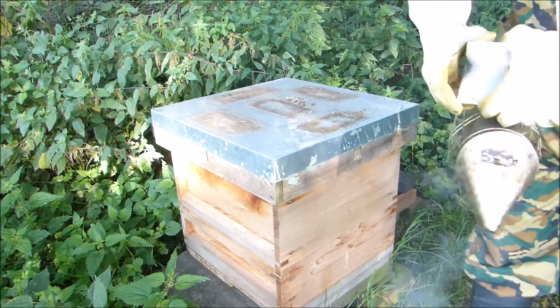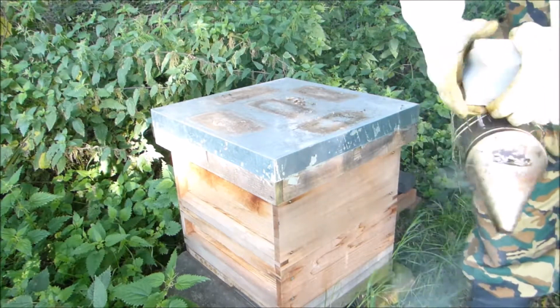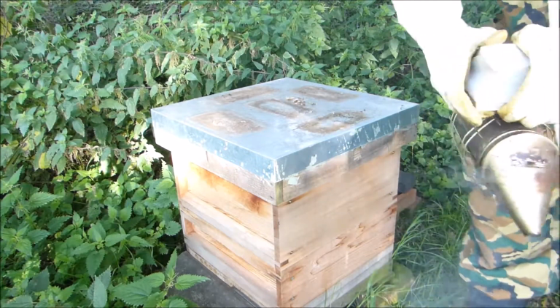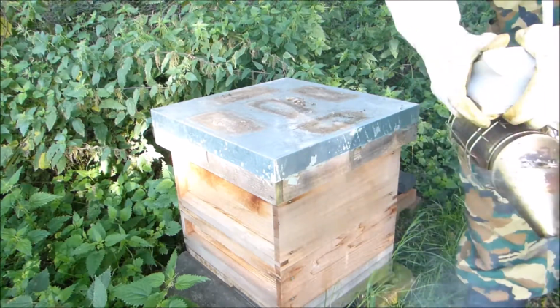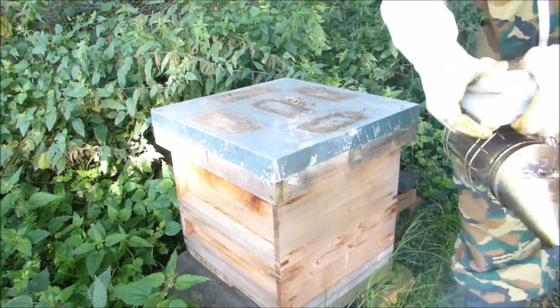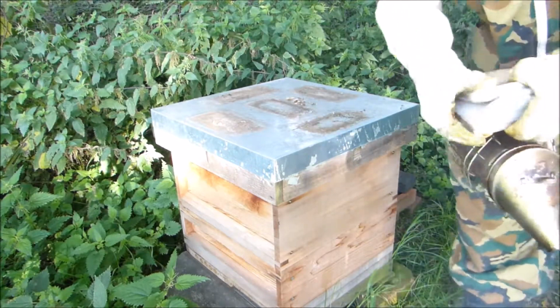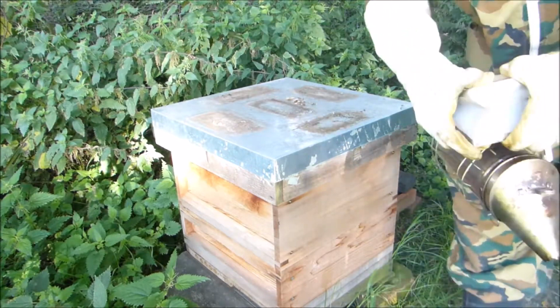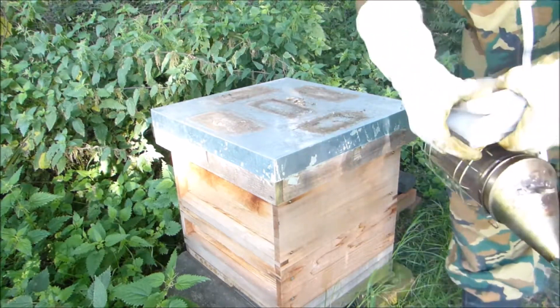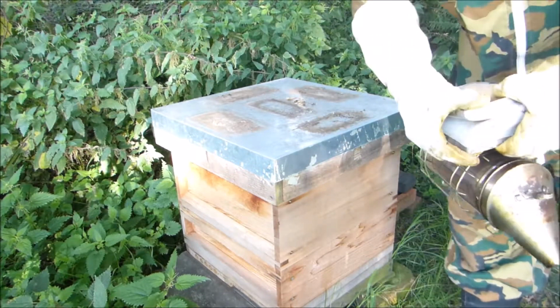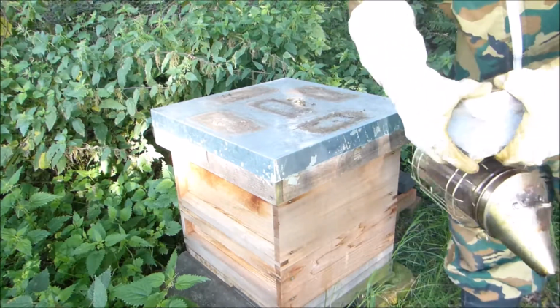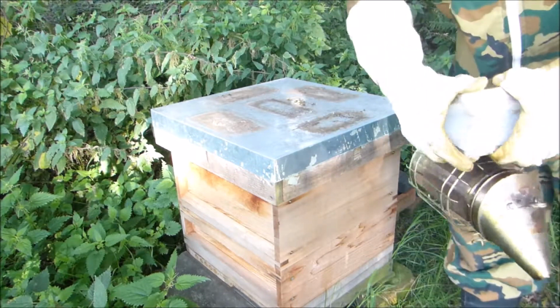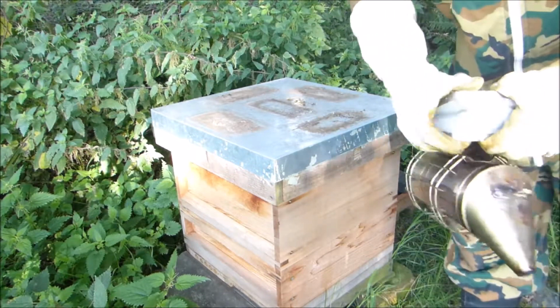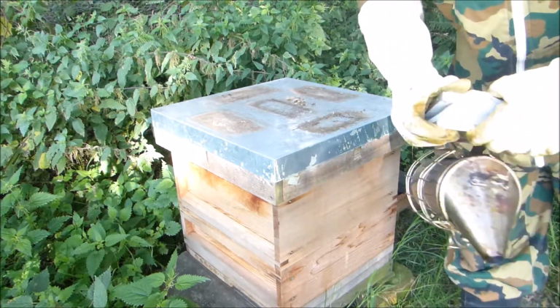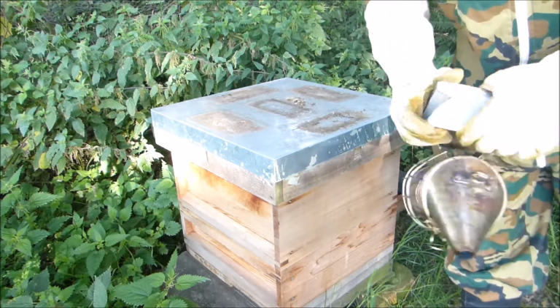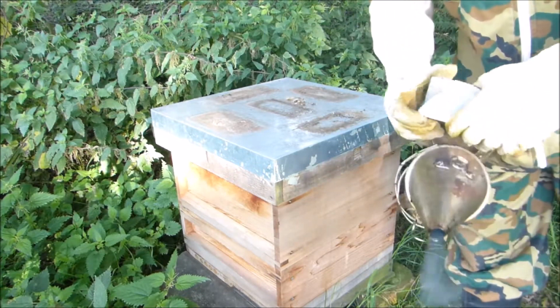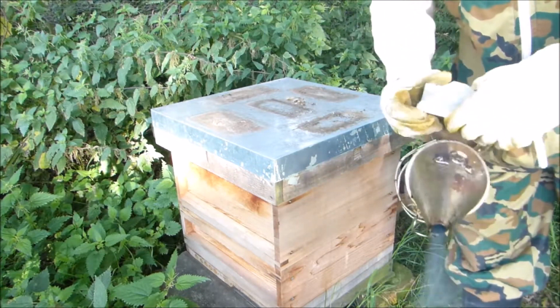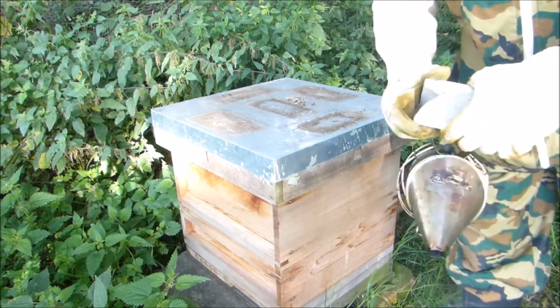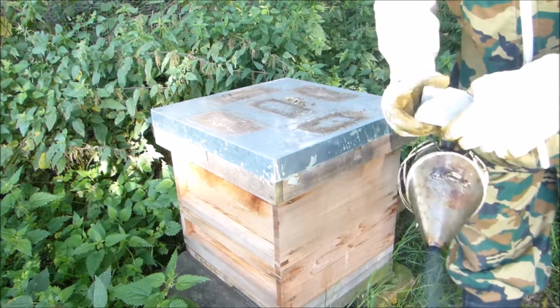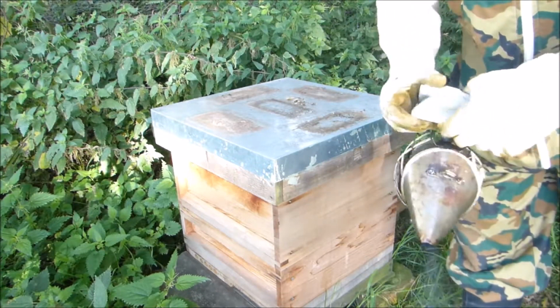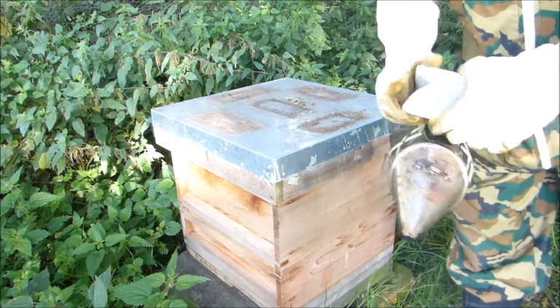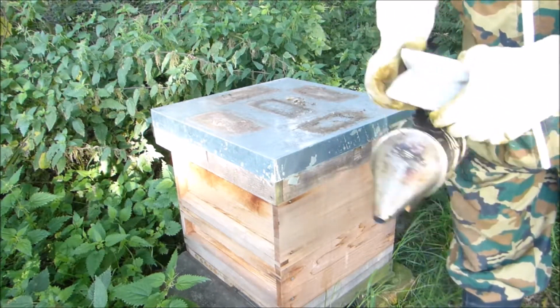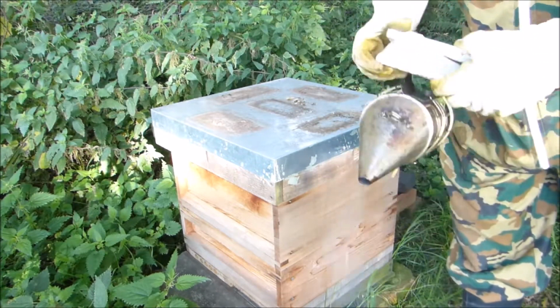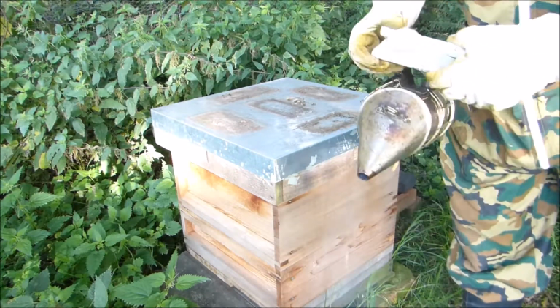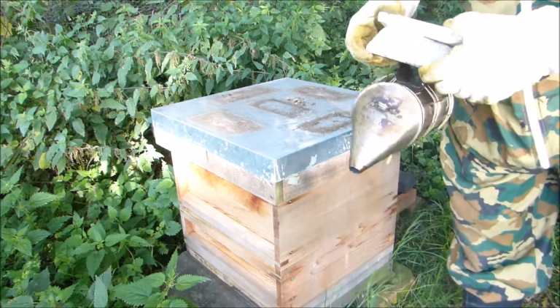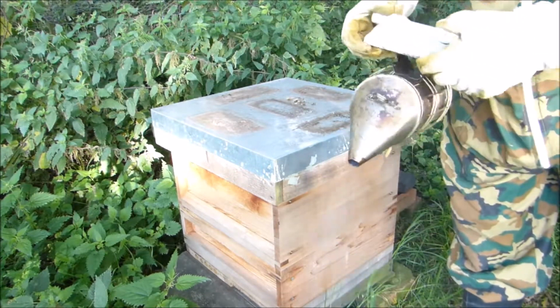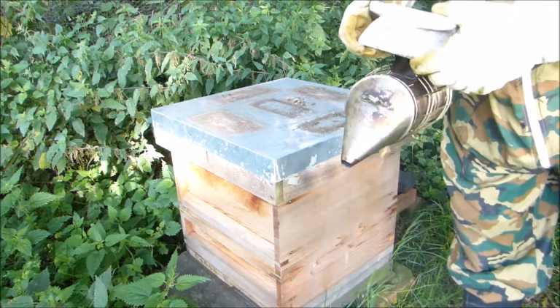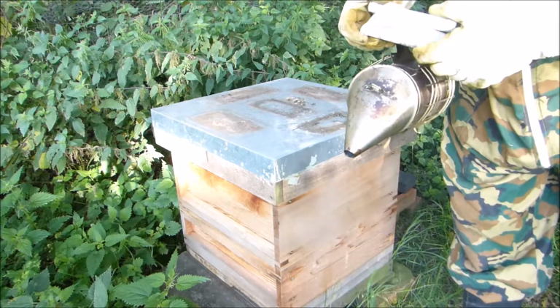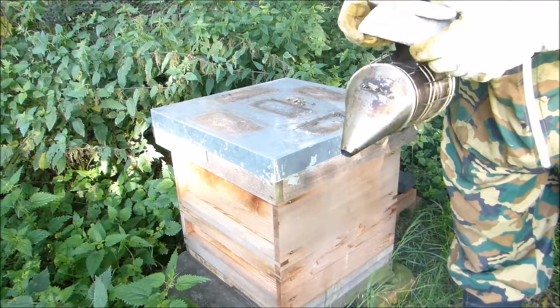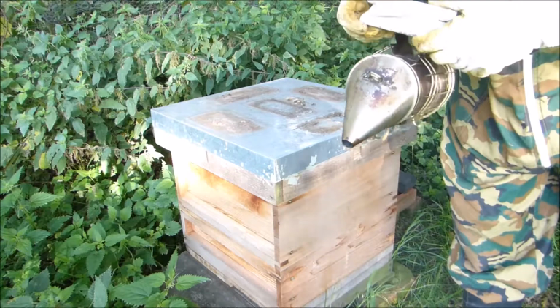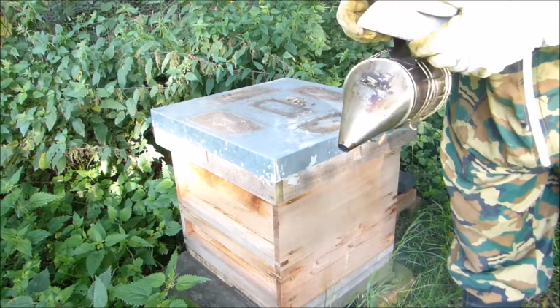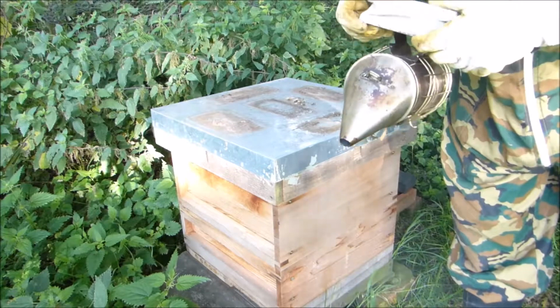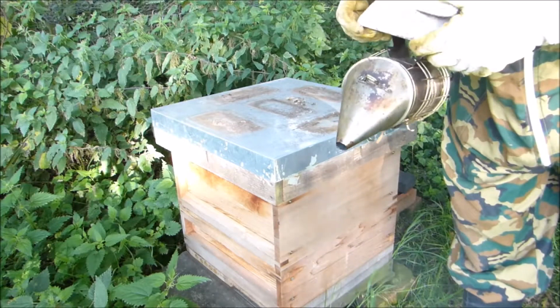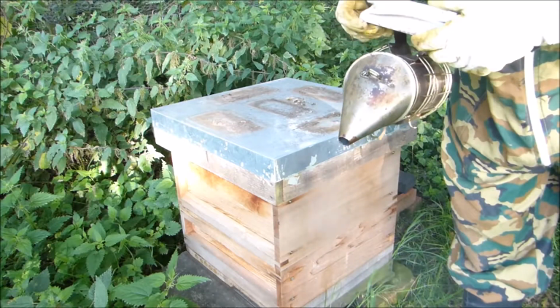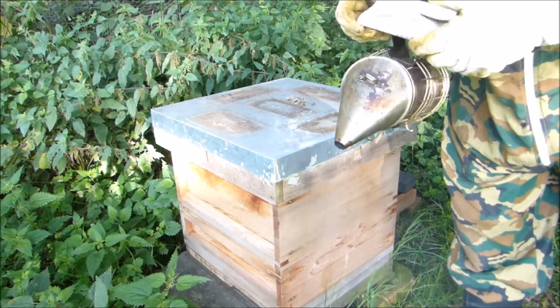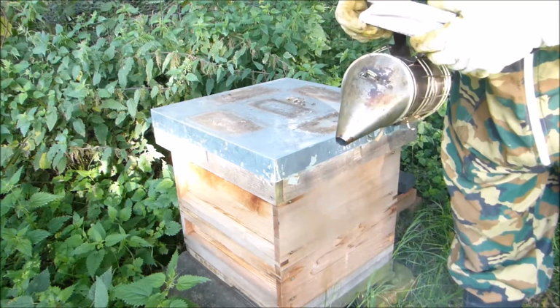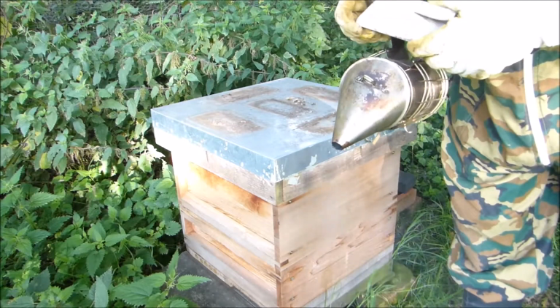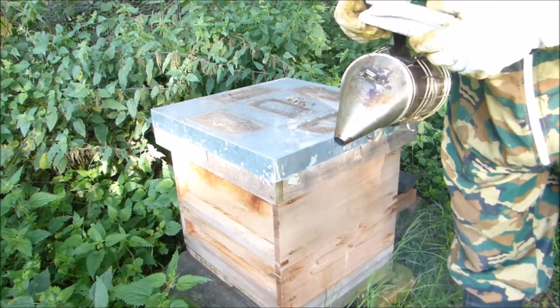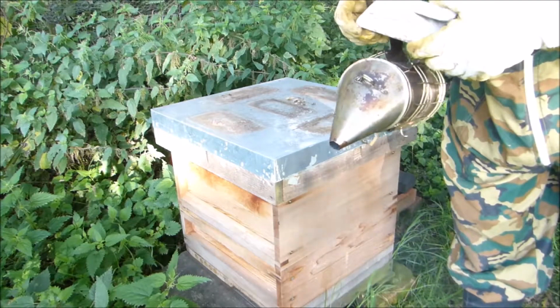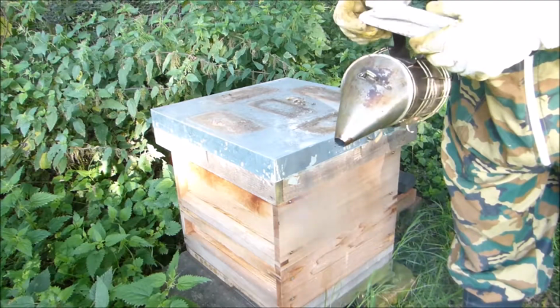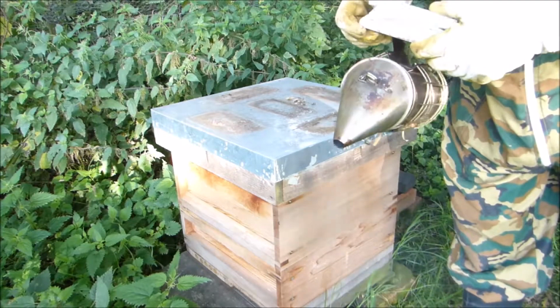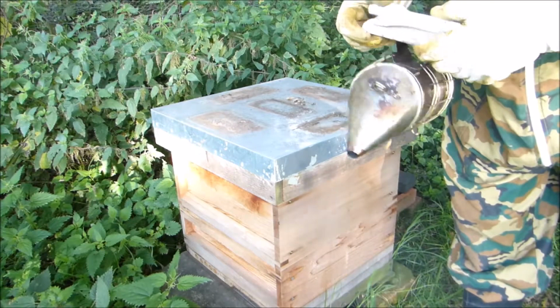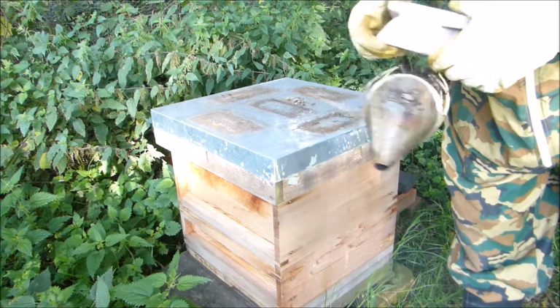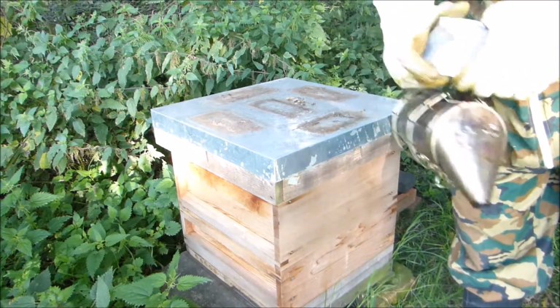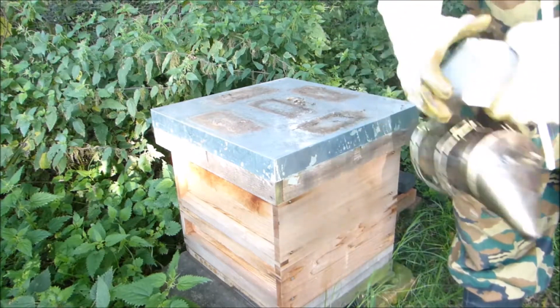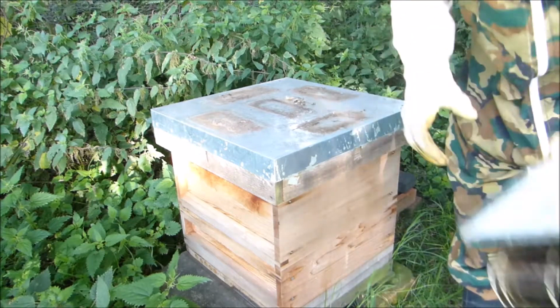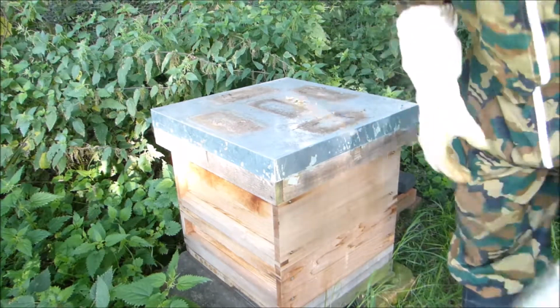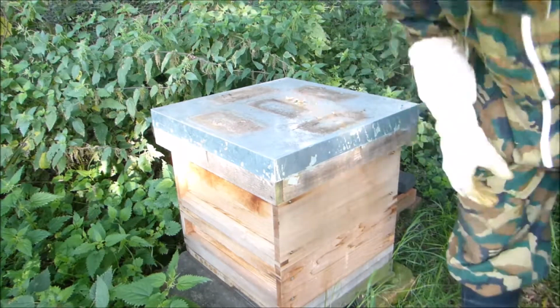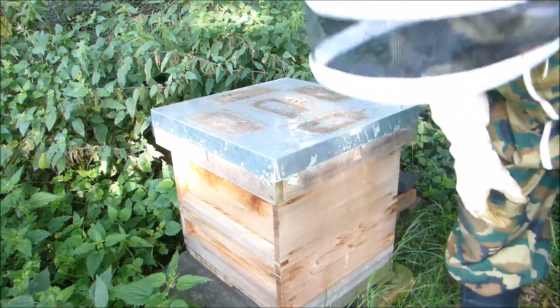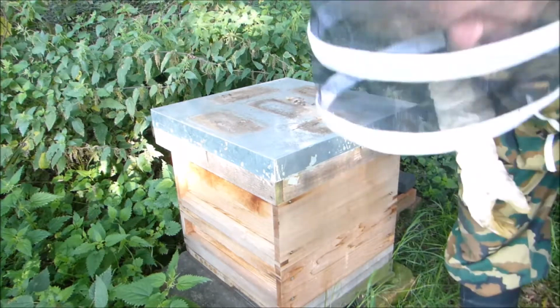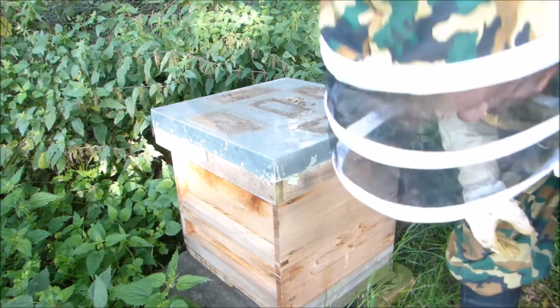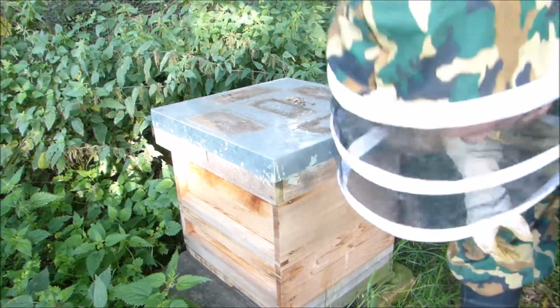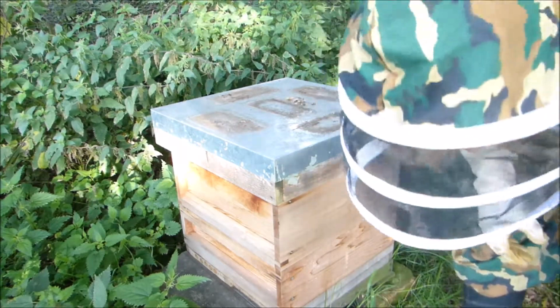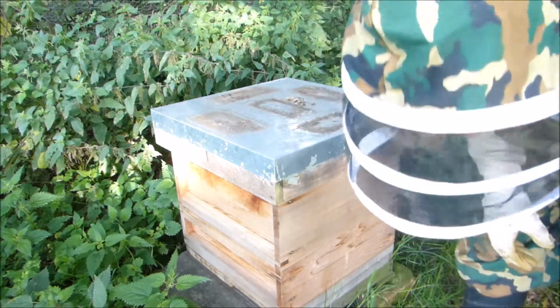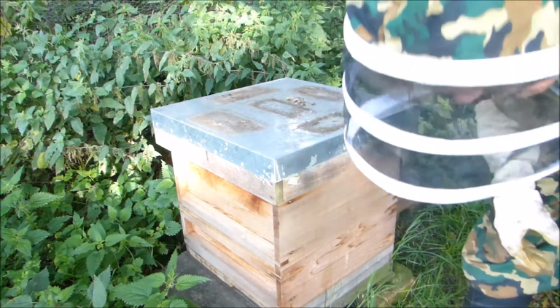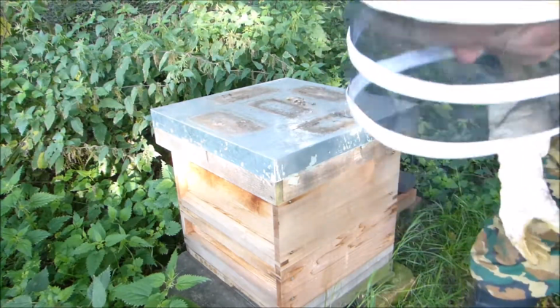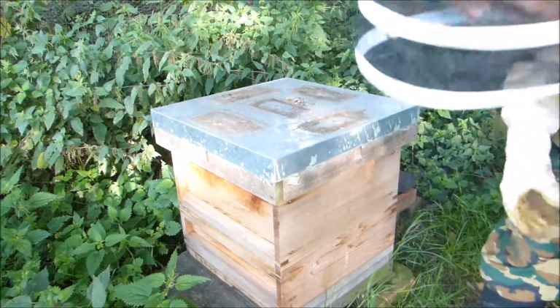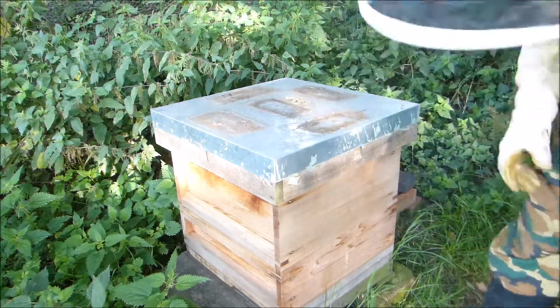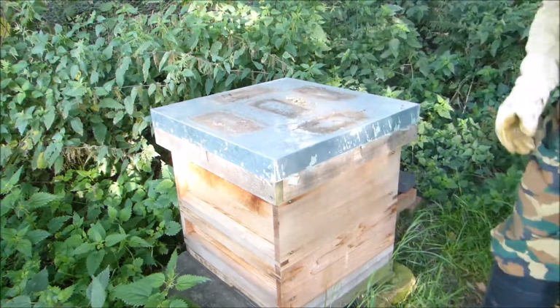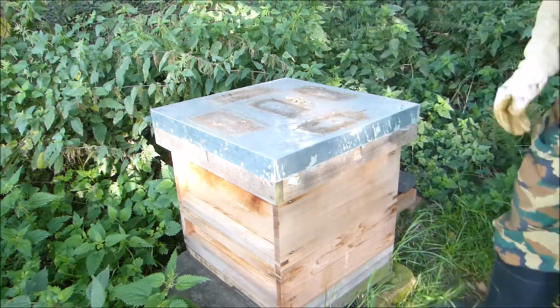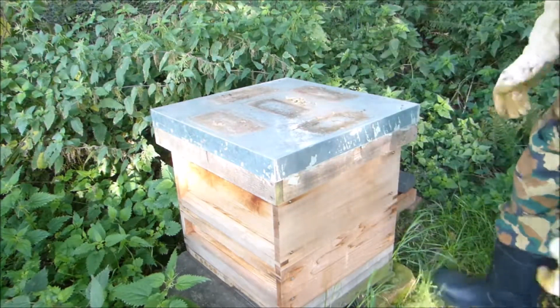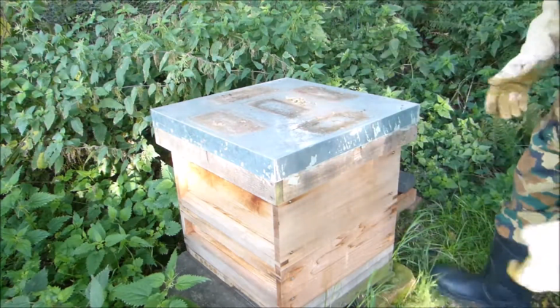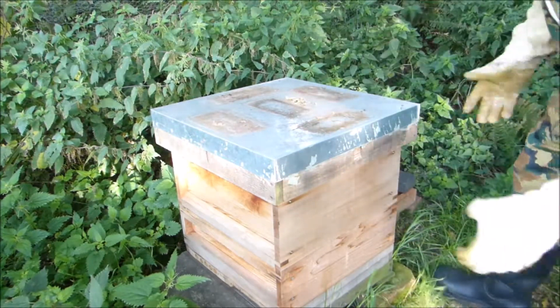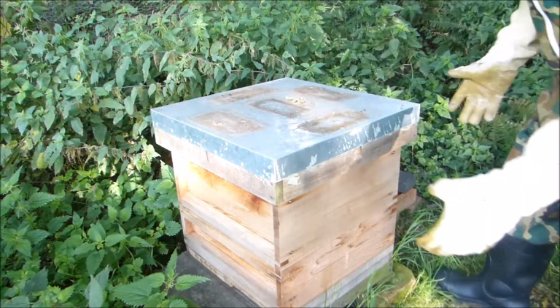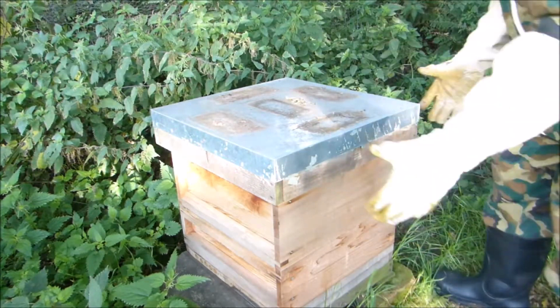My smoker likes to keep going out at the moment. I'm just going to keep puffing it. Probably won't need it that much but we will see.